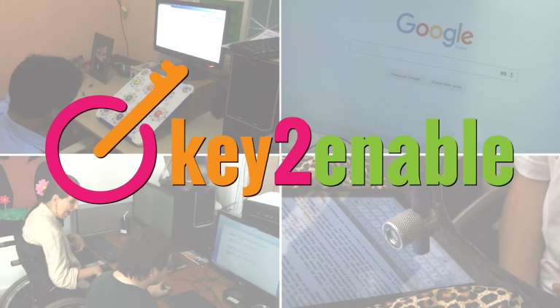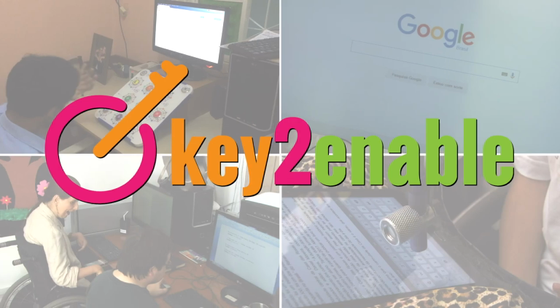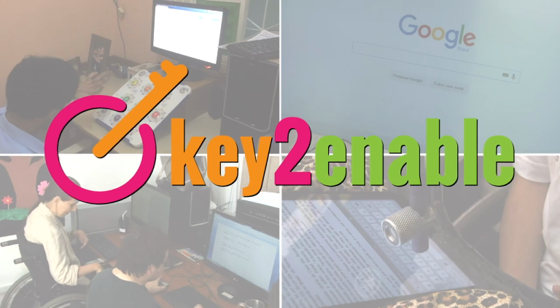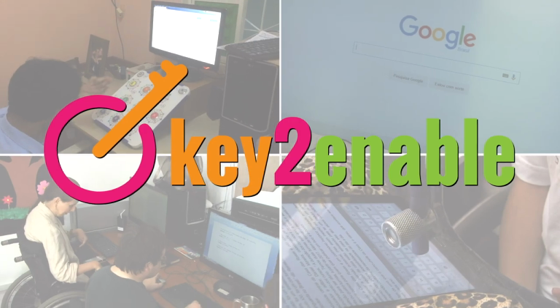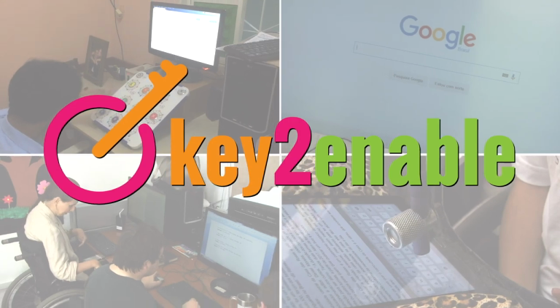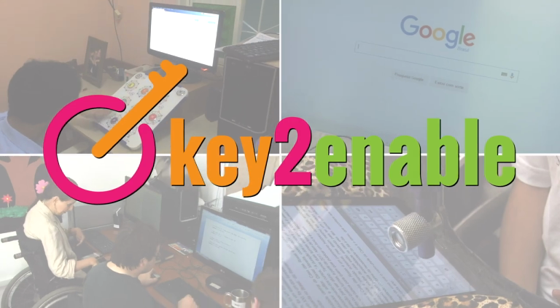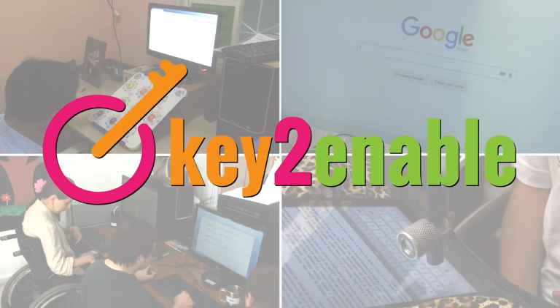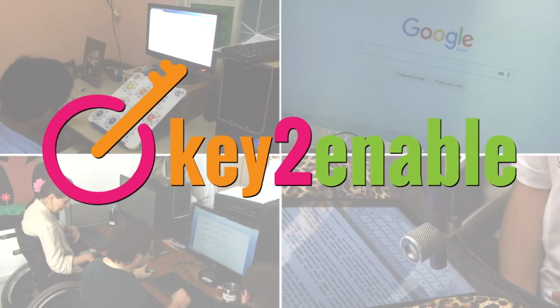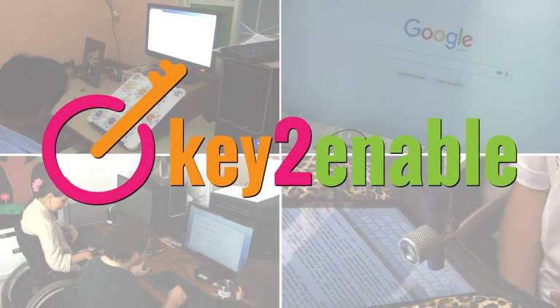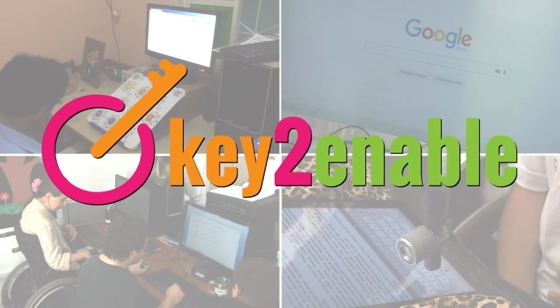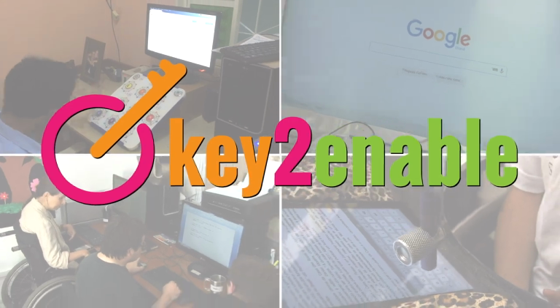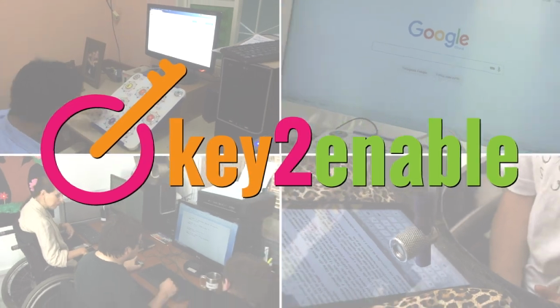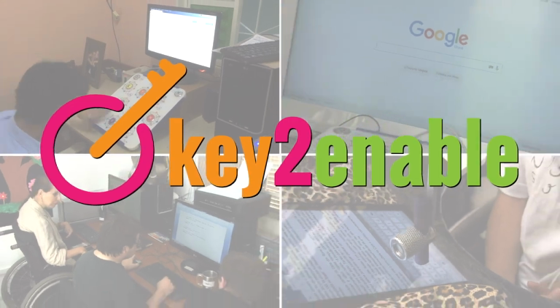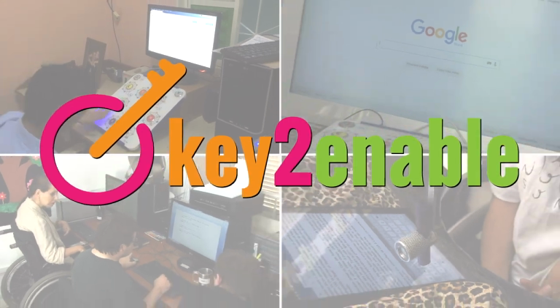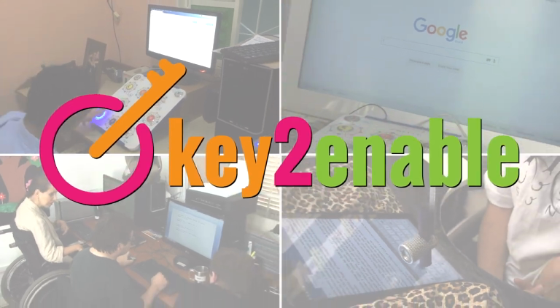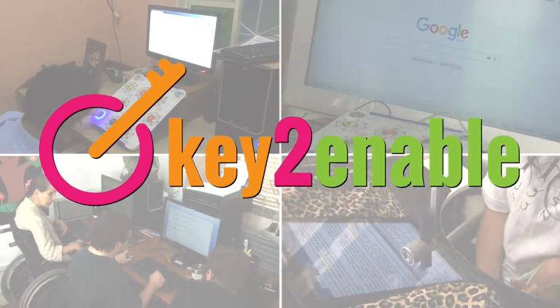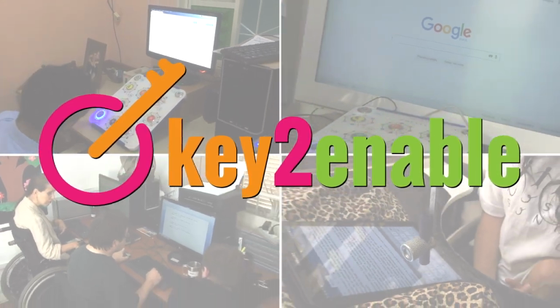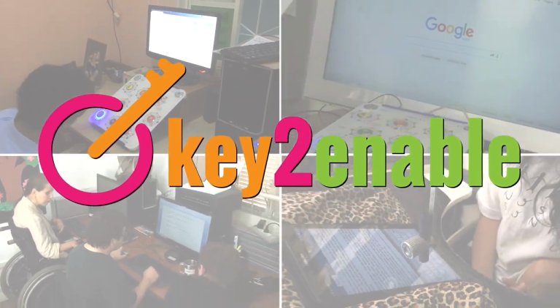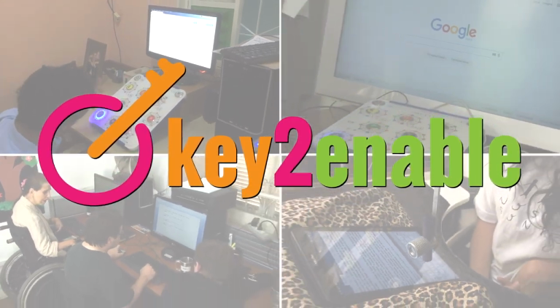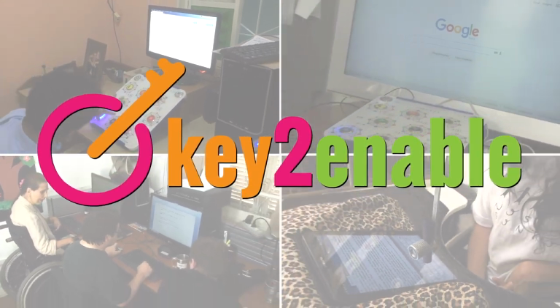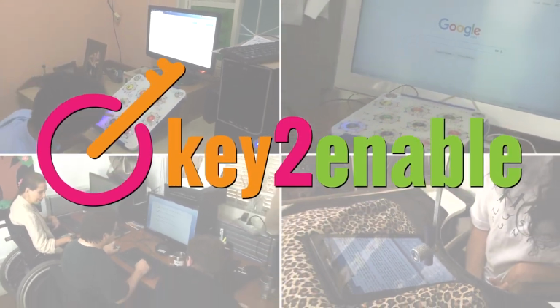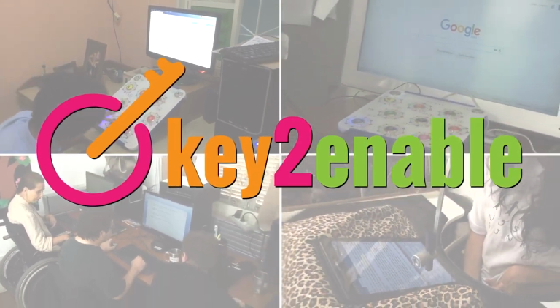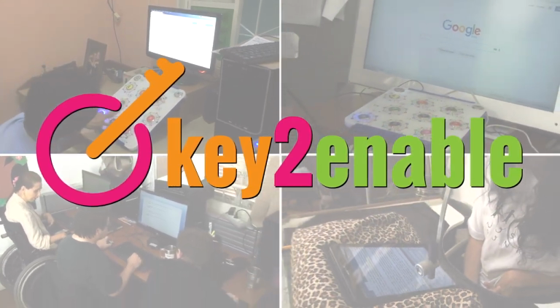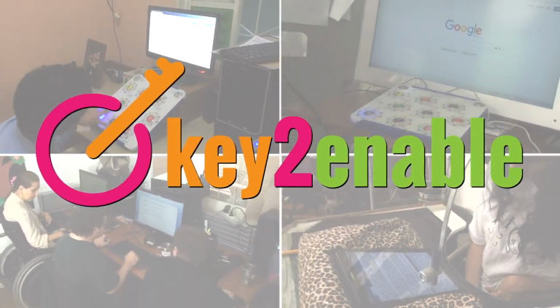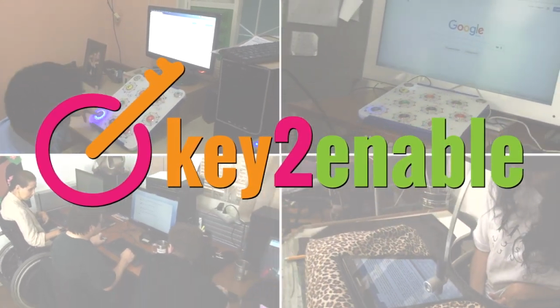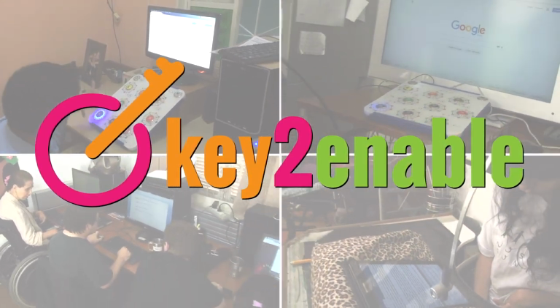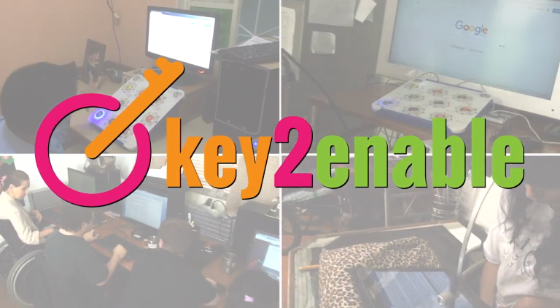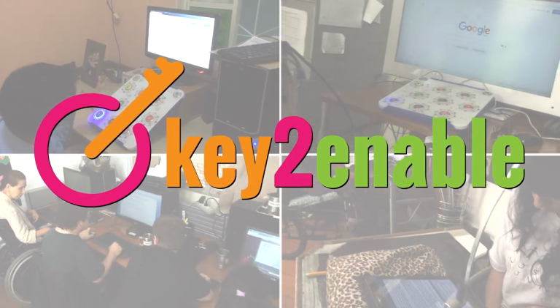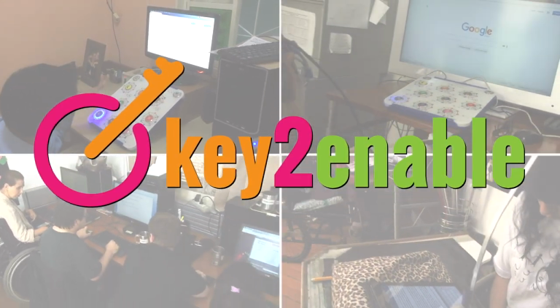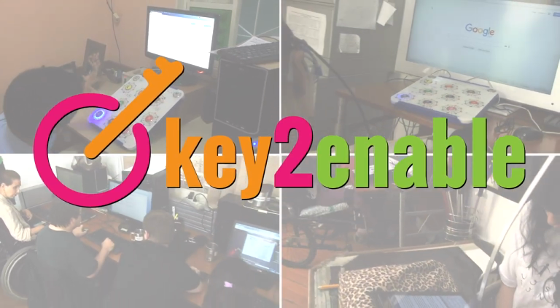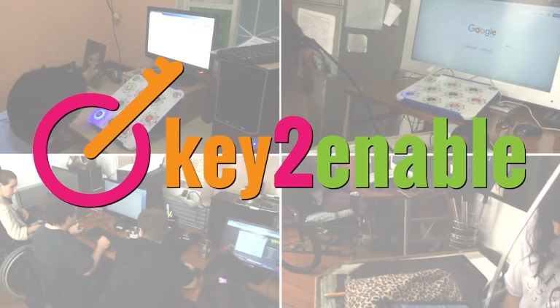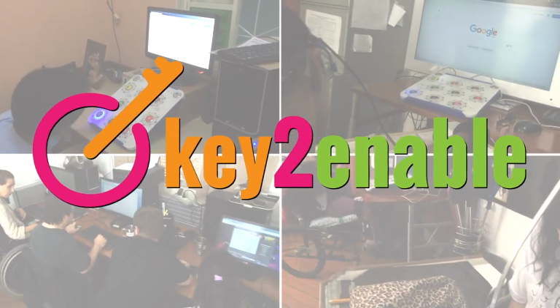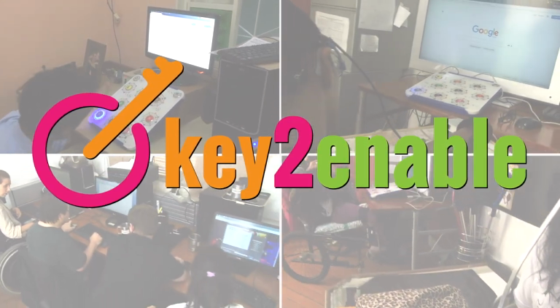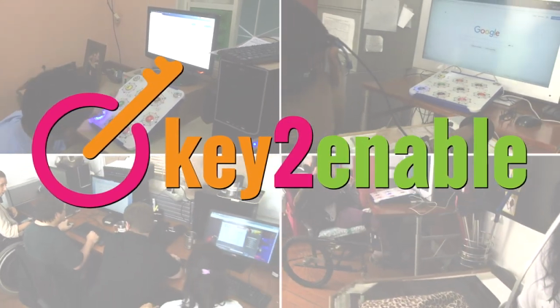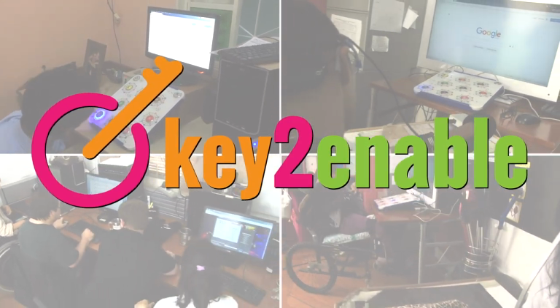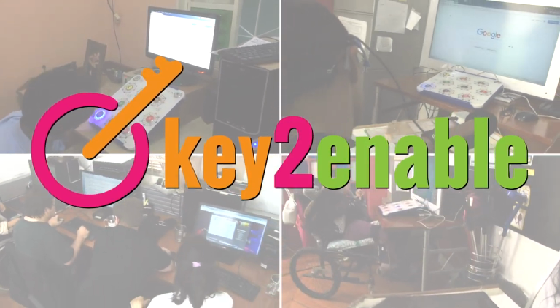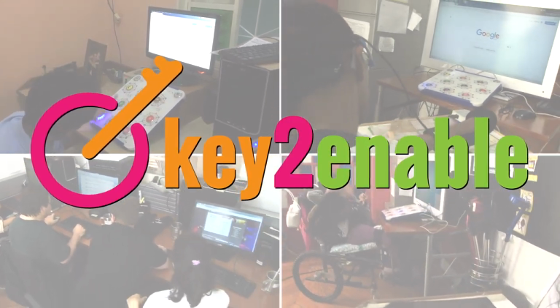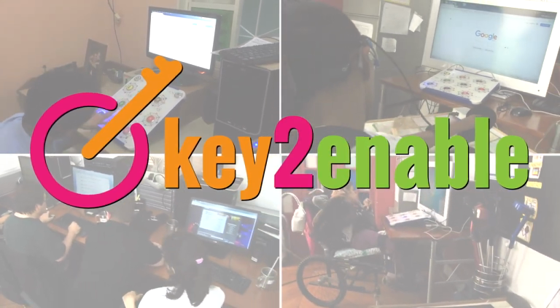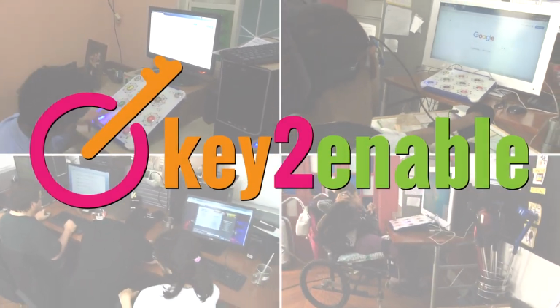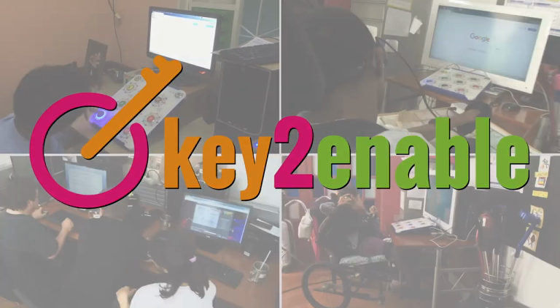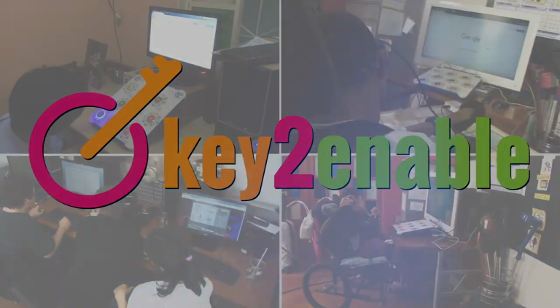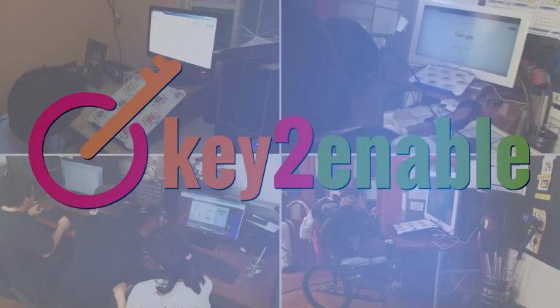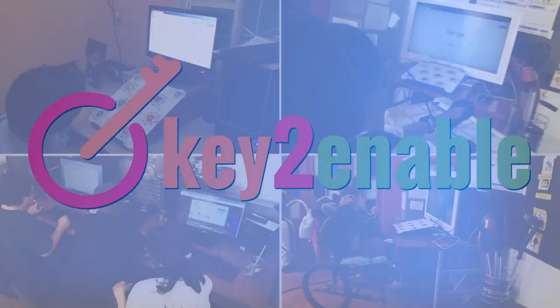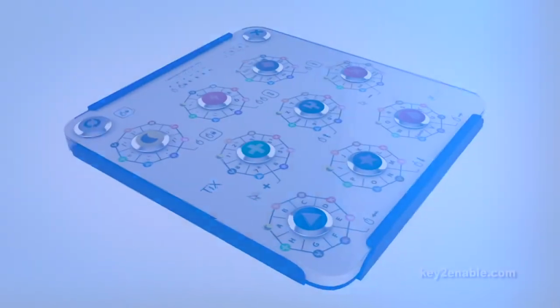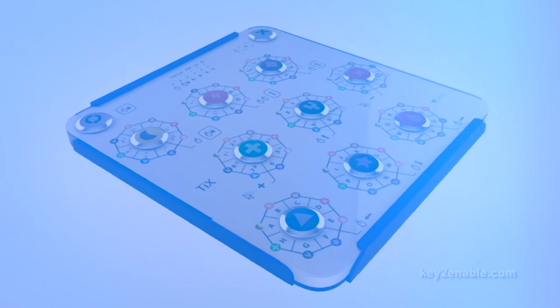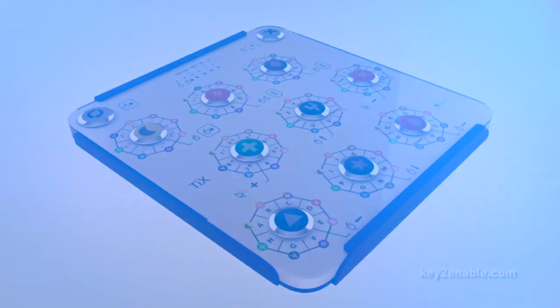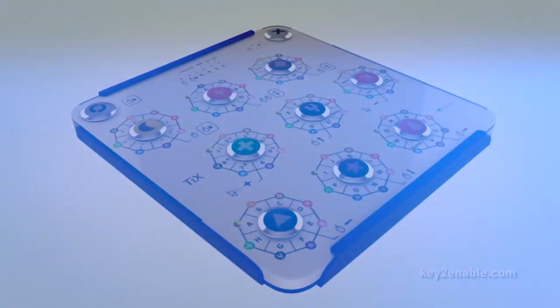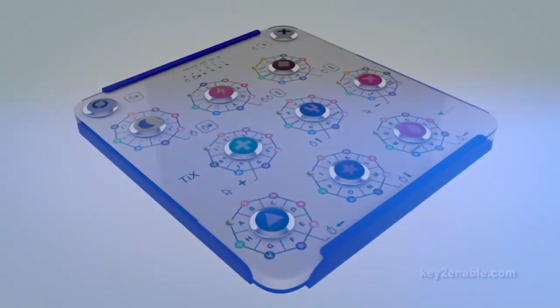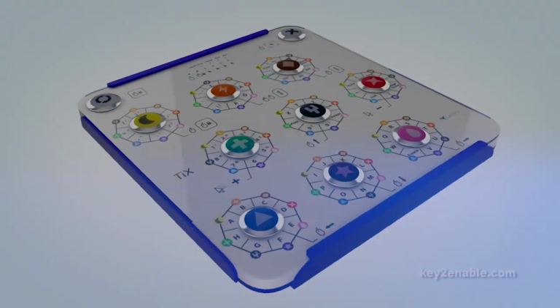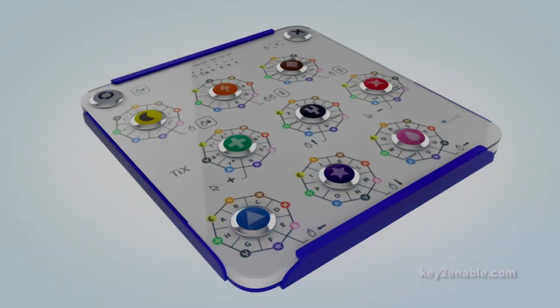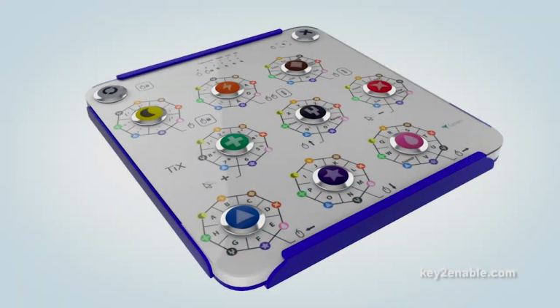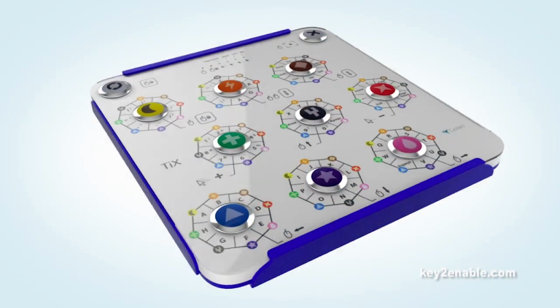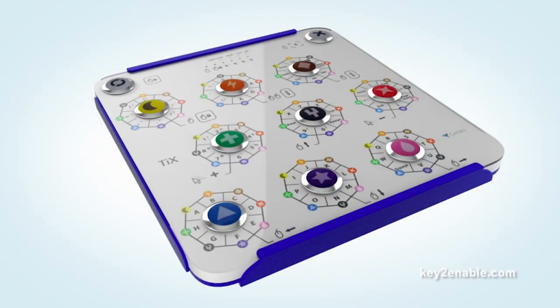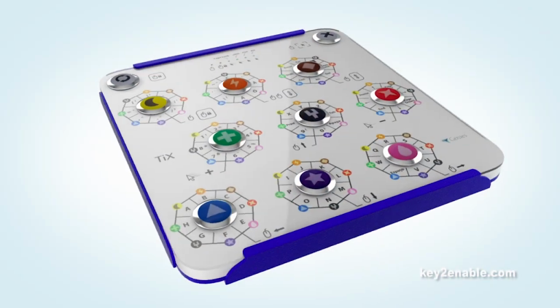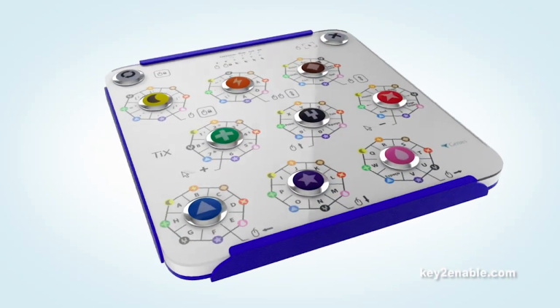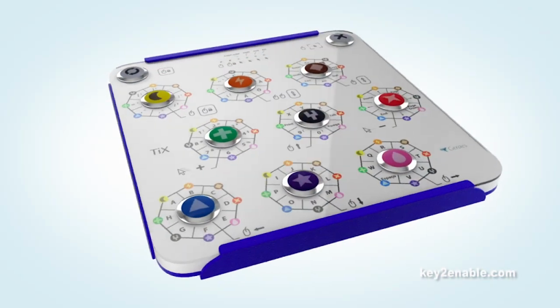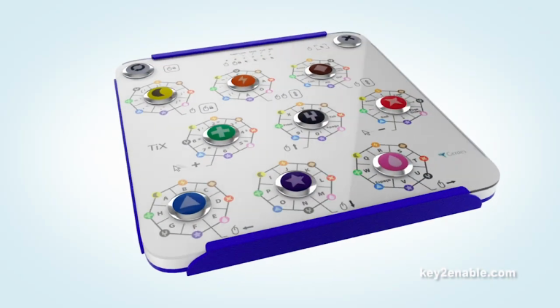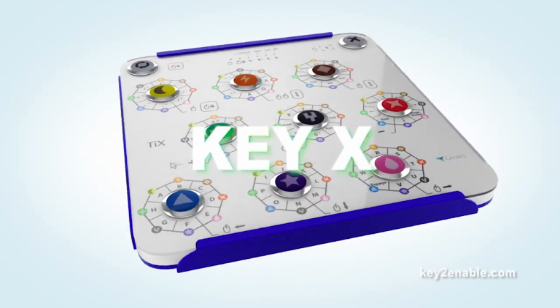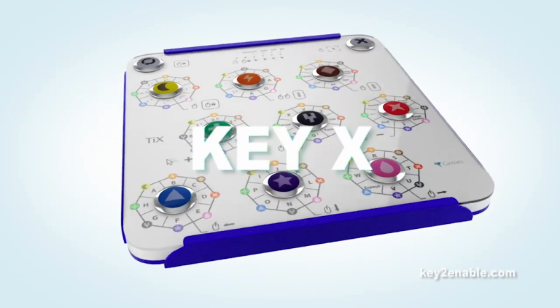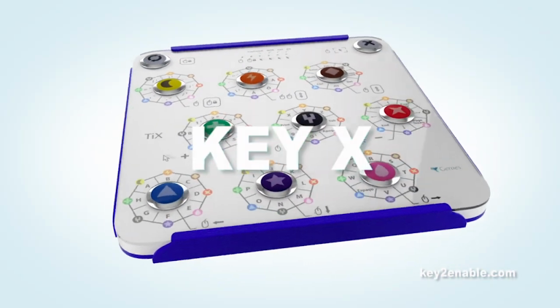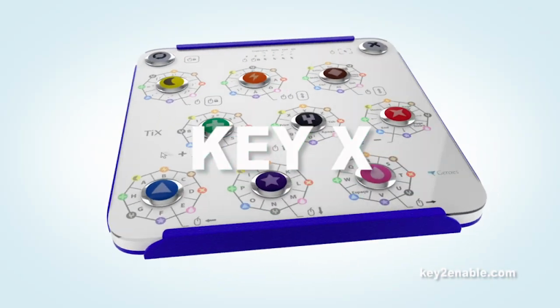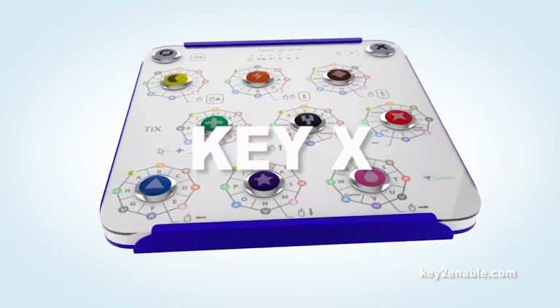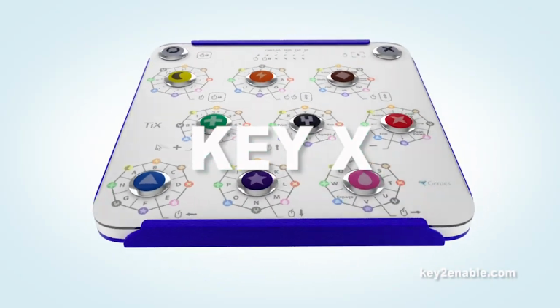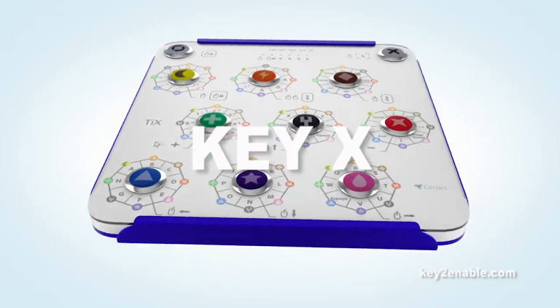There are hundreds of millions of people with physical, motor, and intellectual disabilities. Happily, we're proud to introduce KeyX,